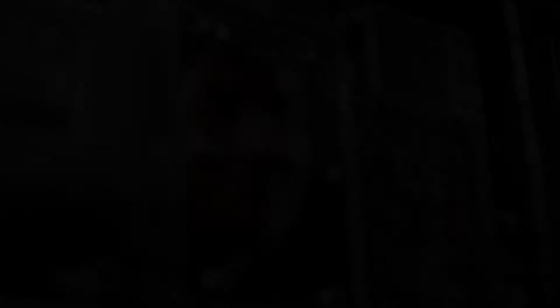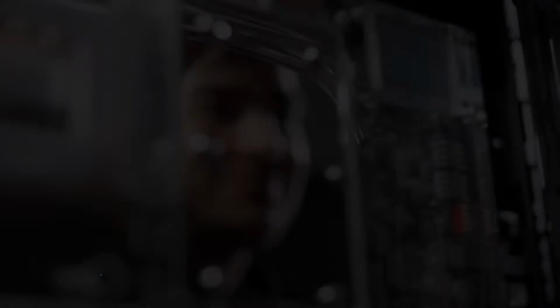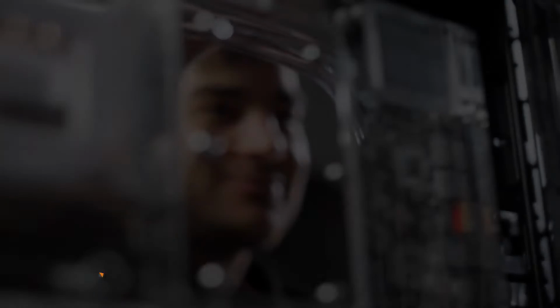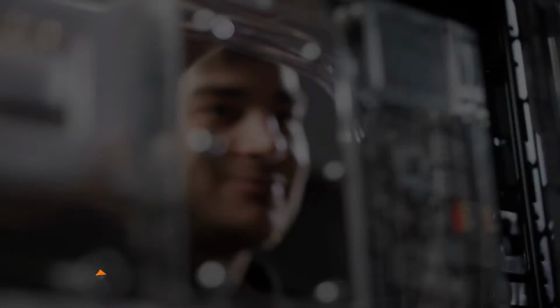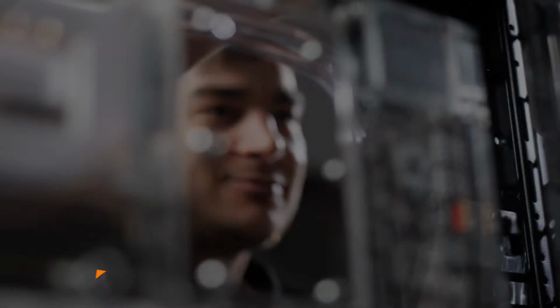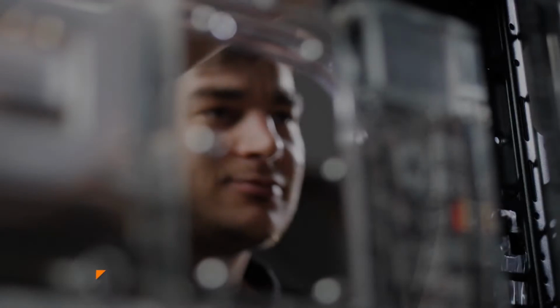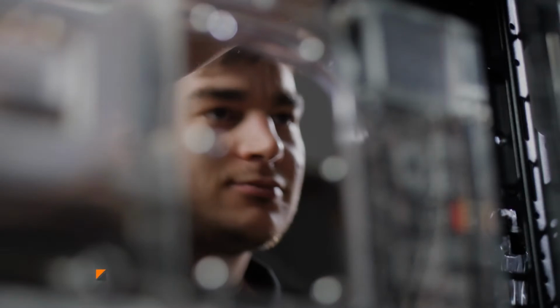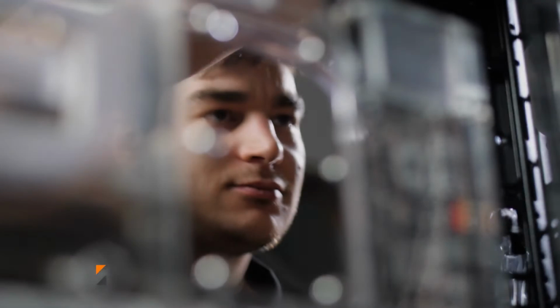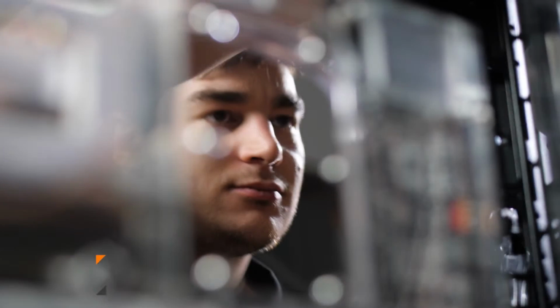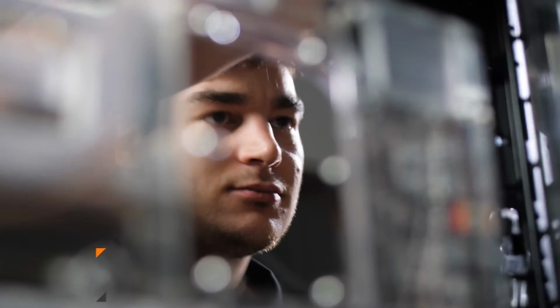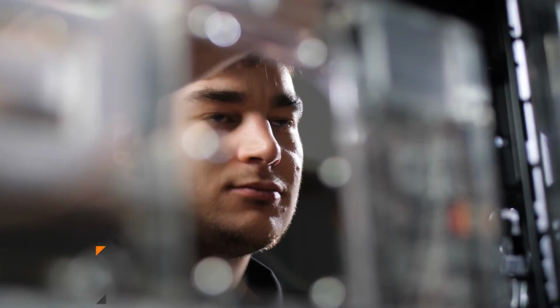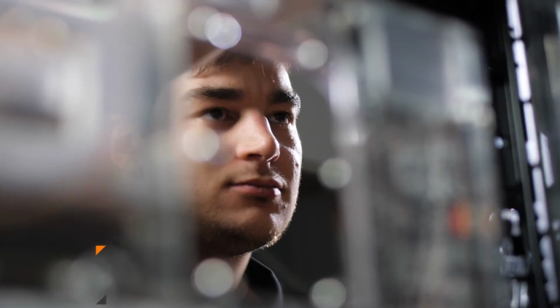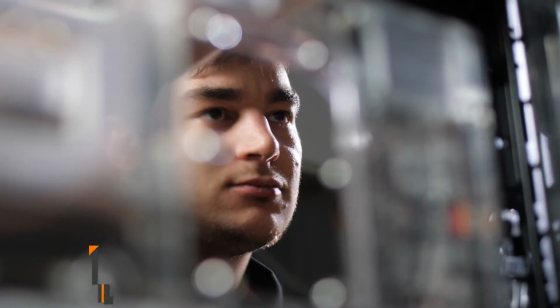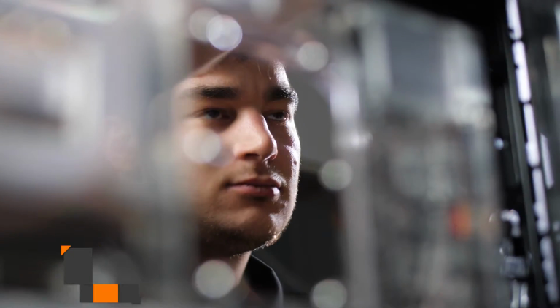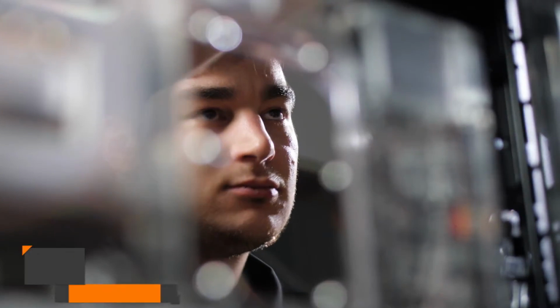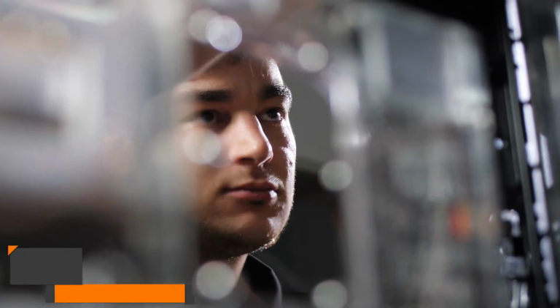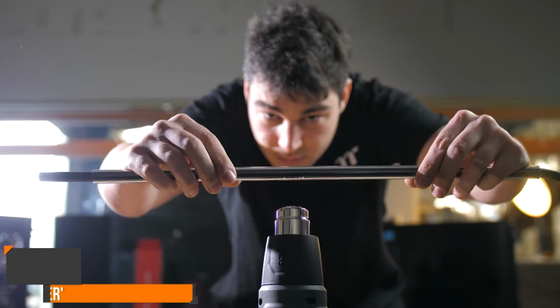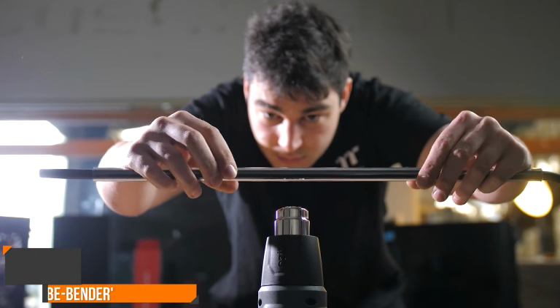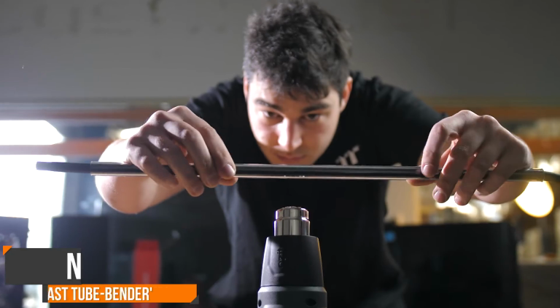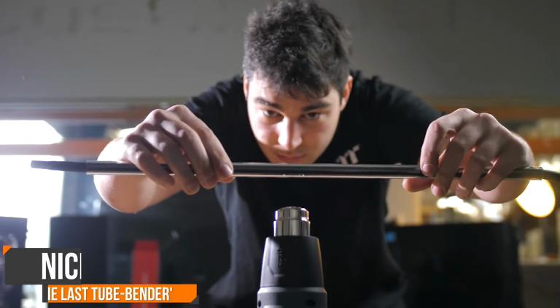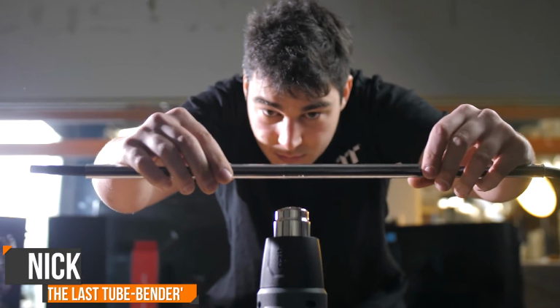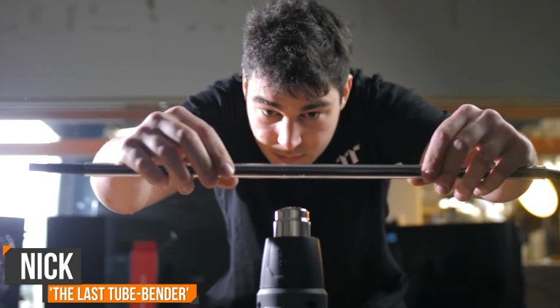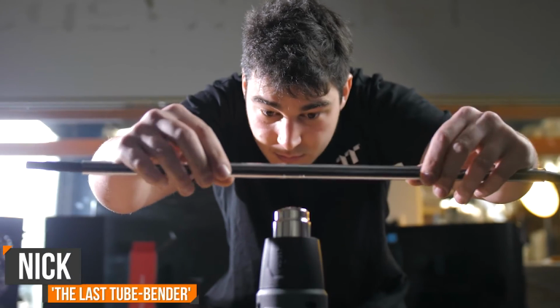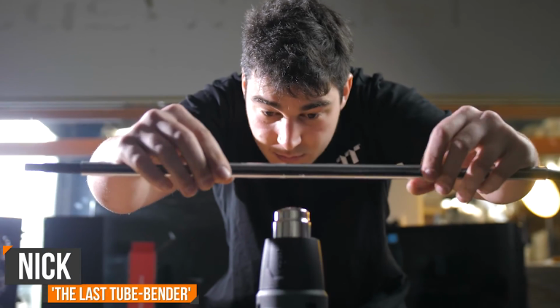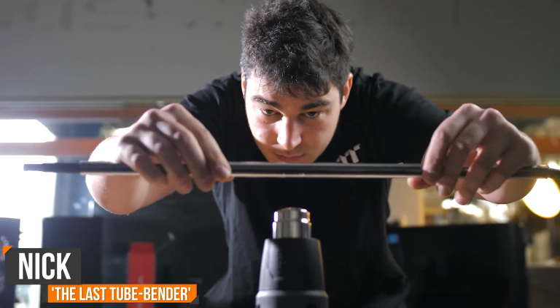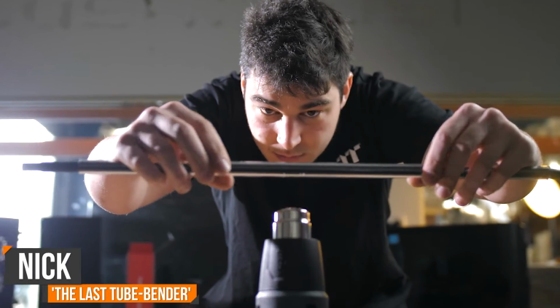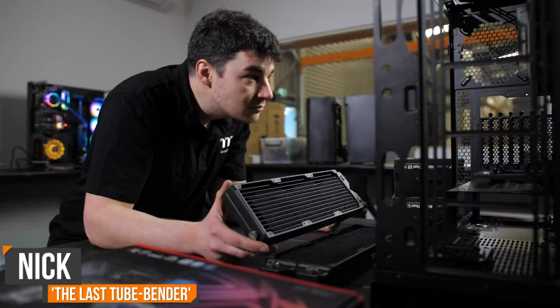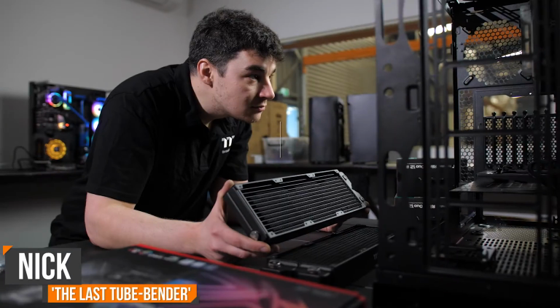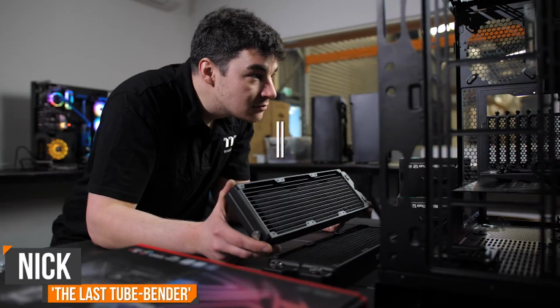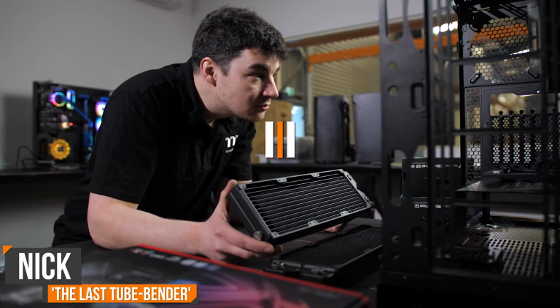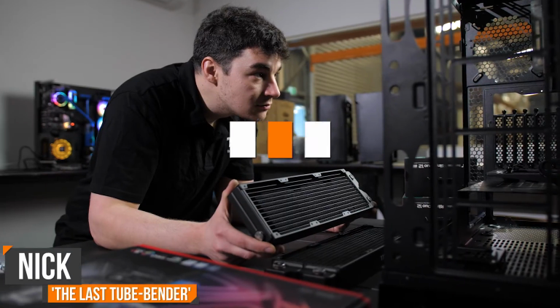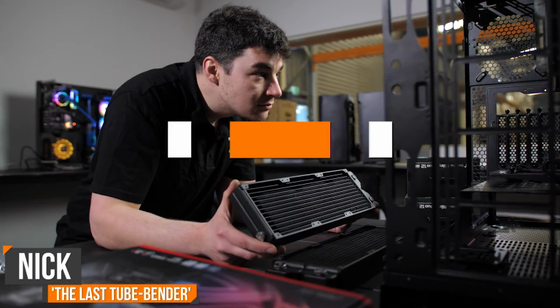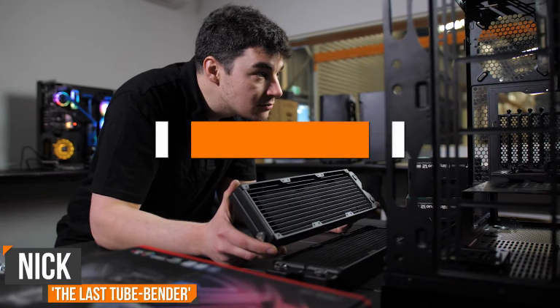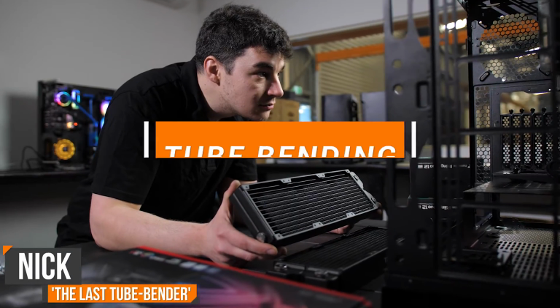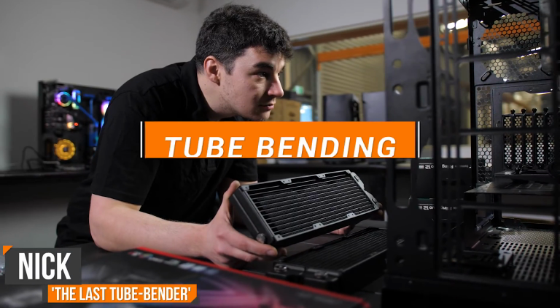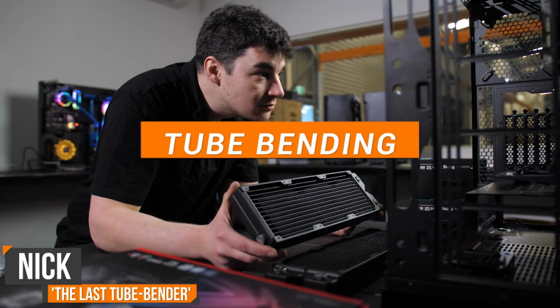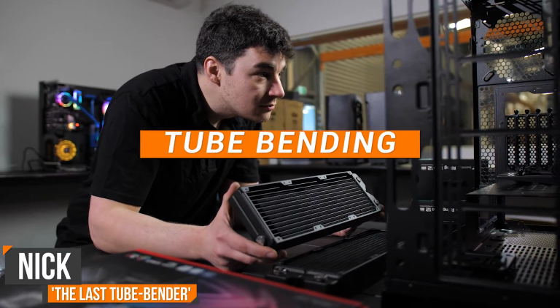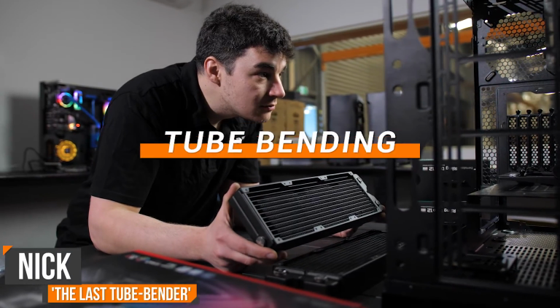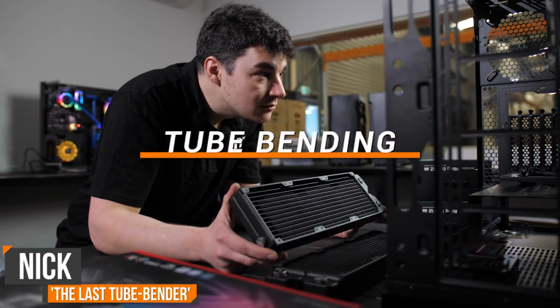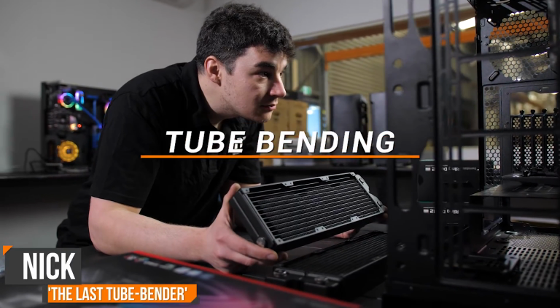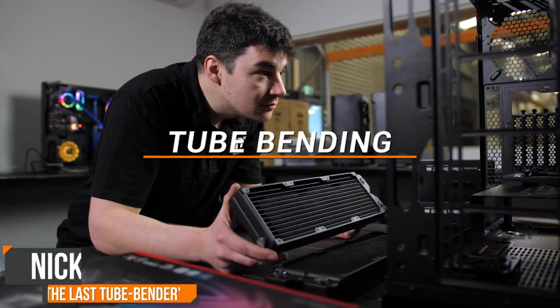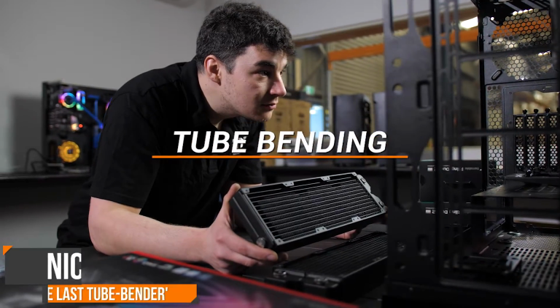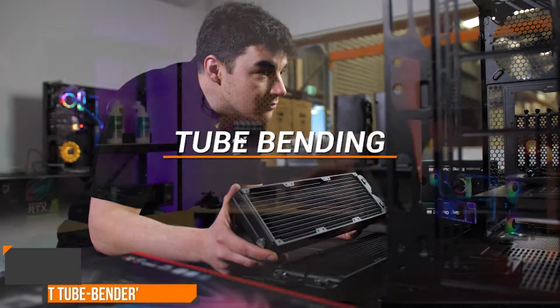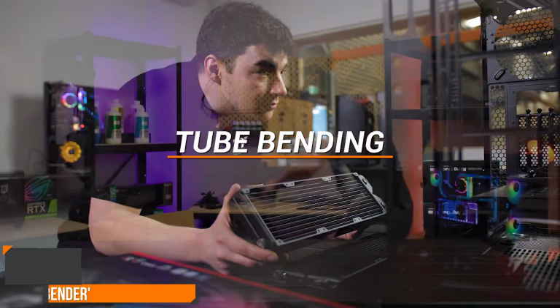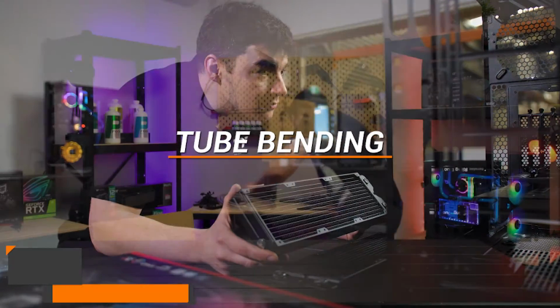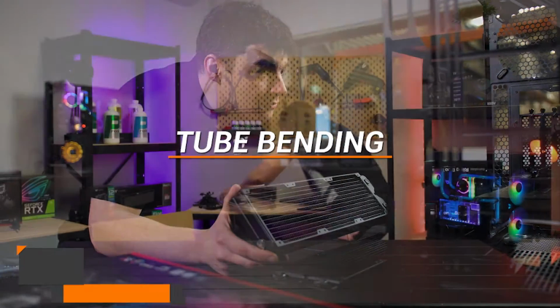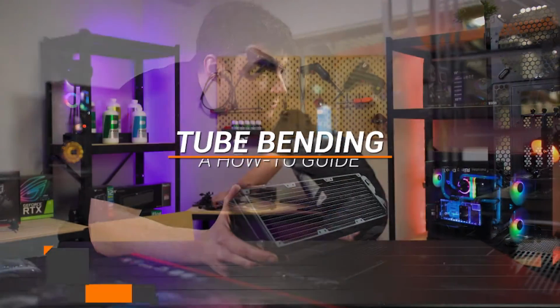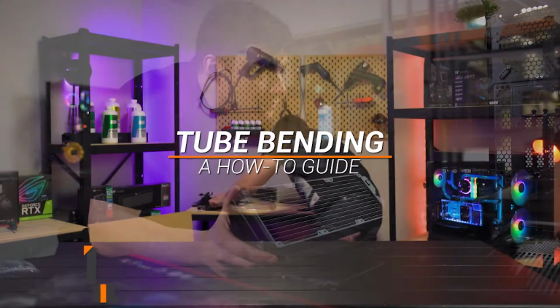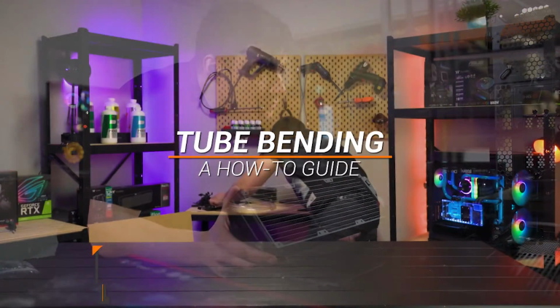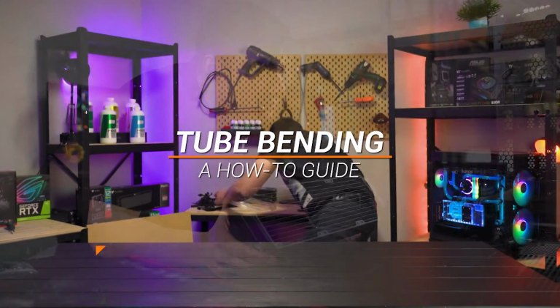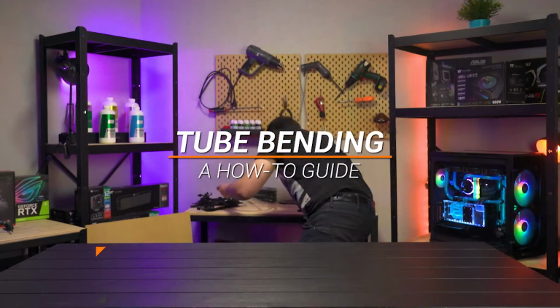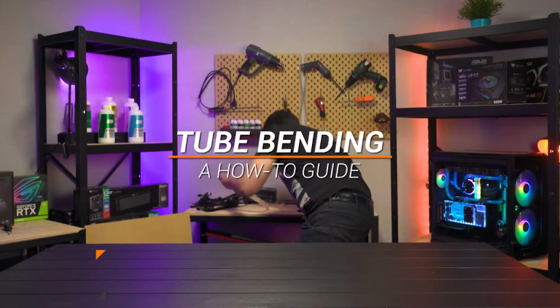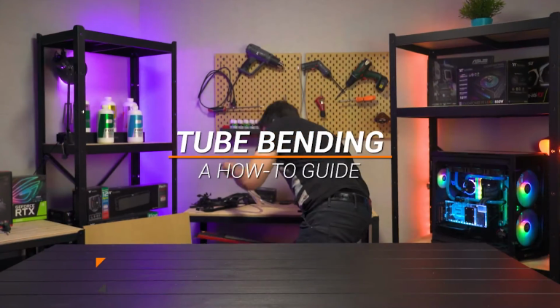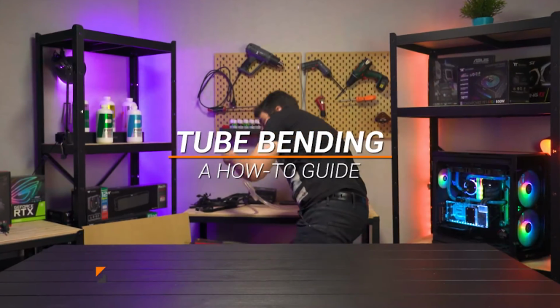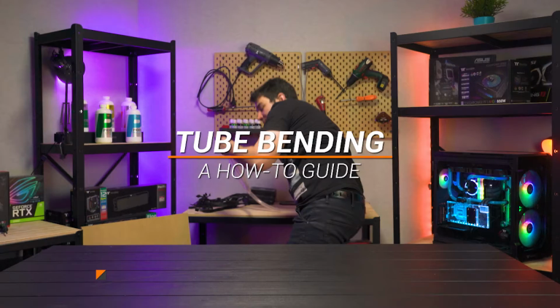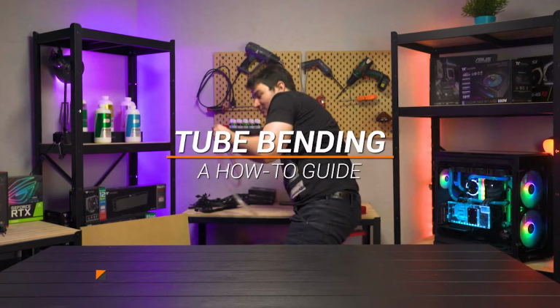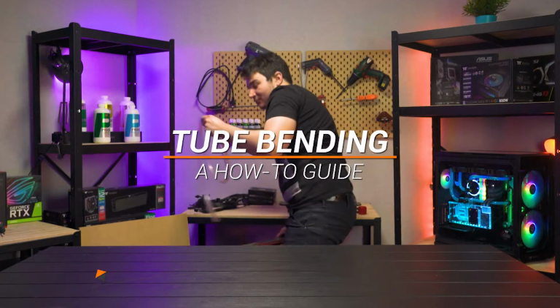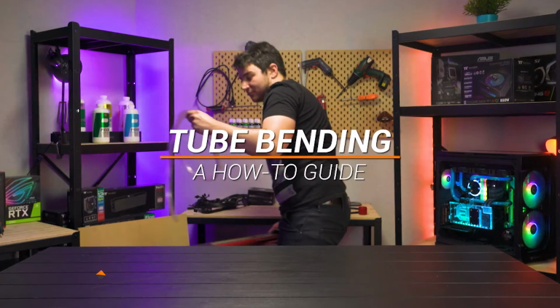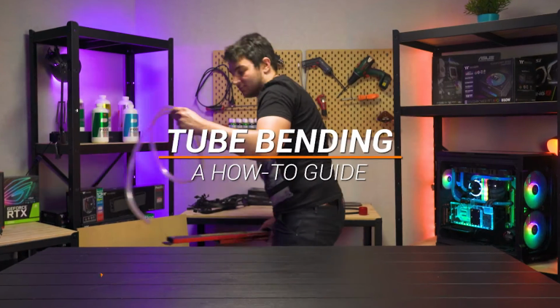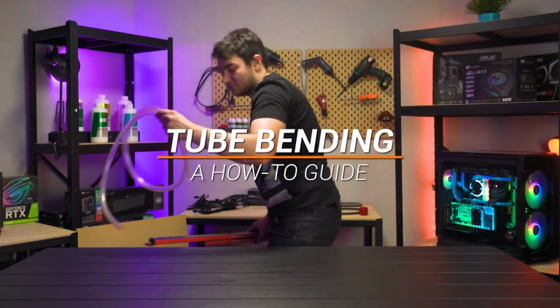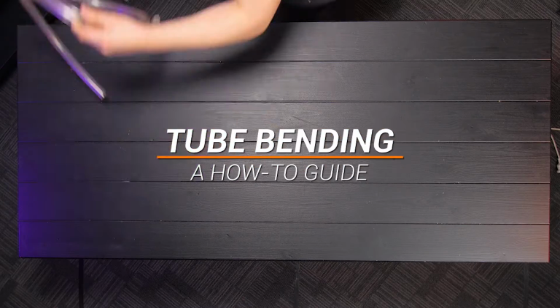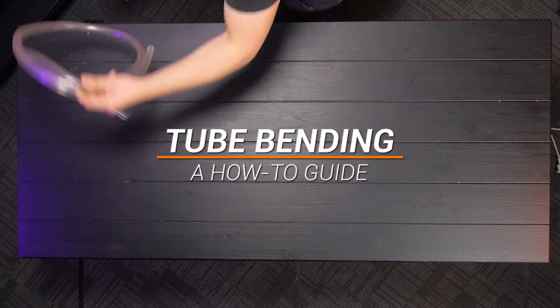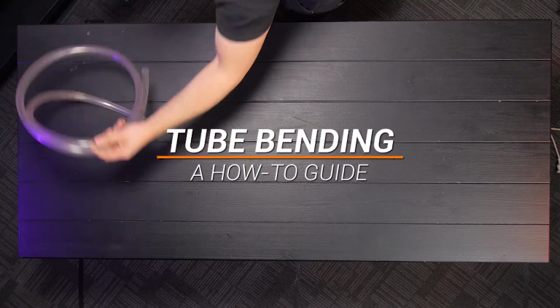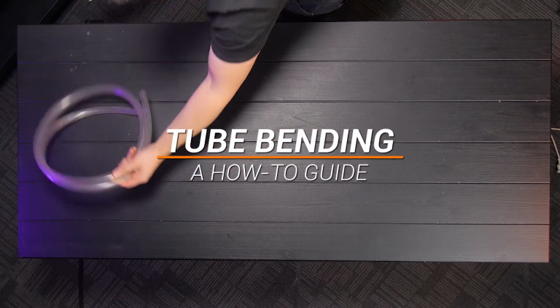Hi, I'm Nick. I'm the PC Builder here at Thermaltake Australia. Today I'll be explaining how to bend tubing for a water cooled build.